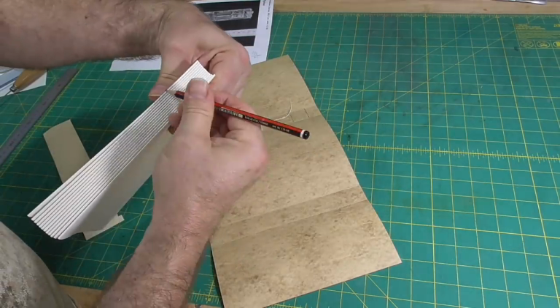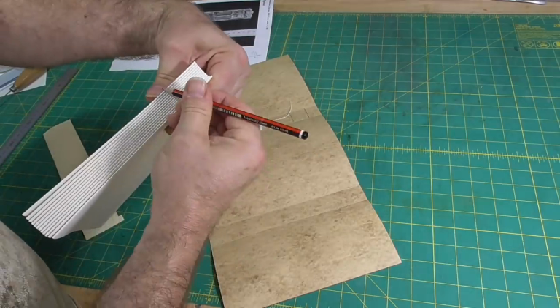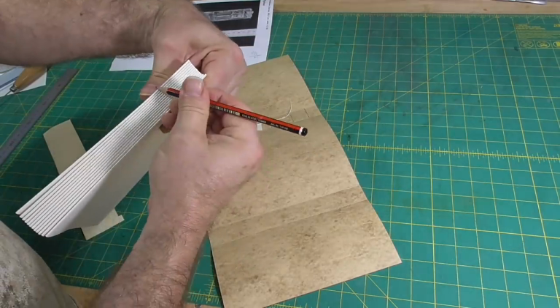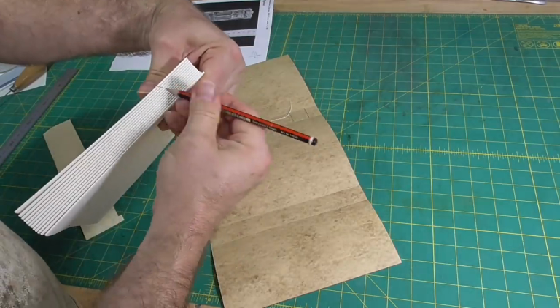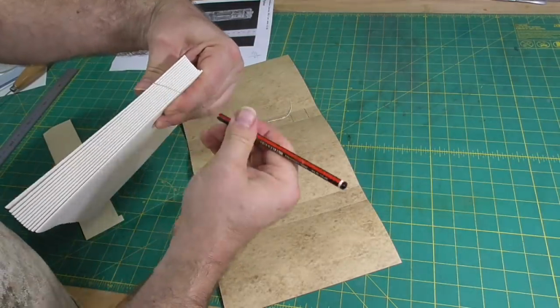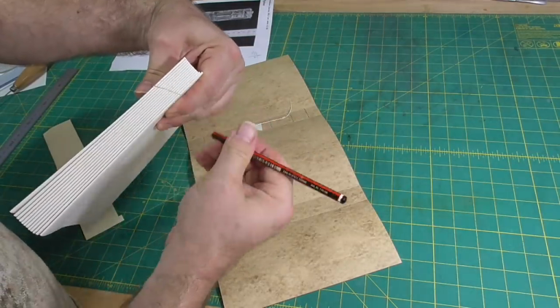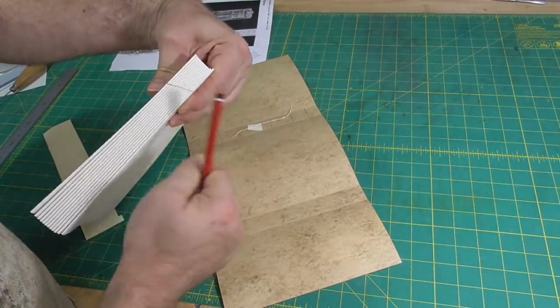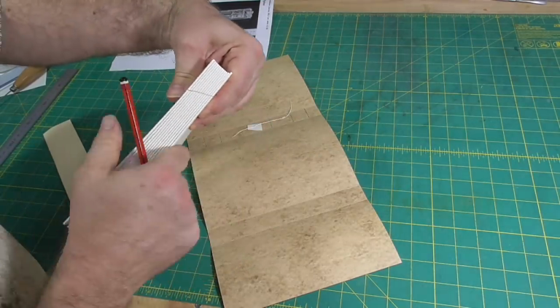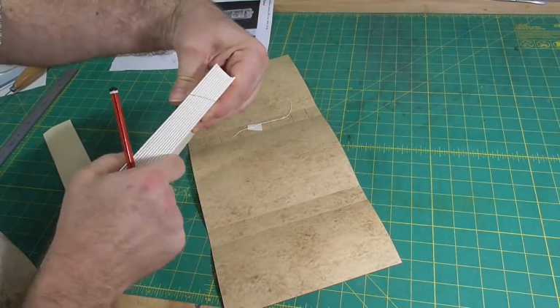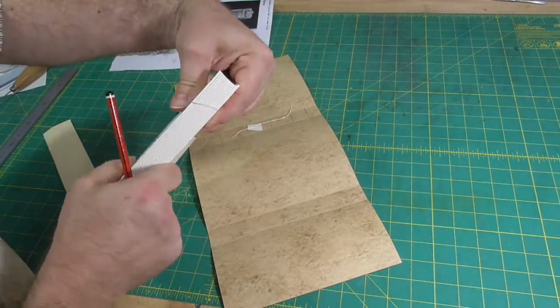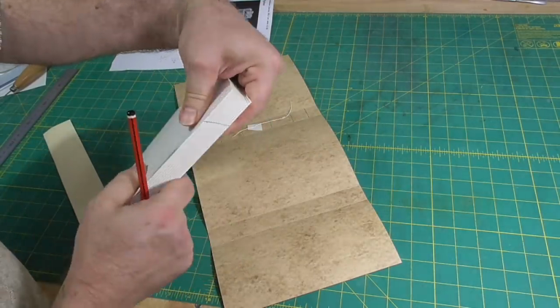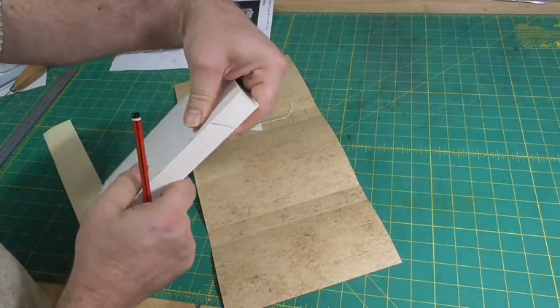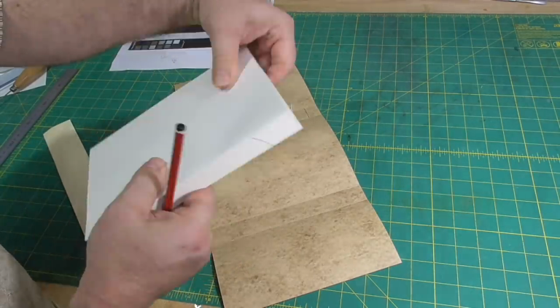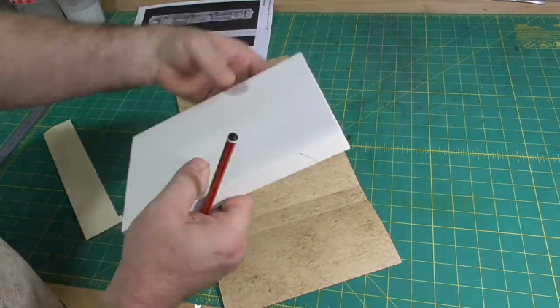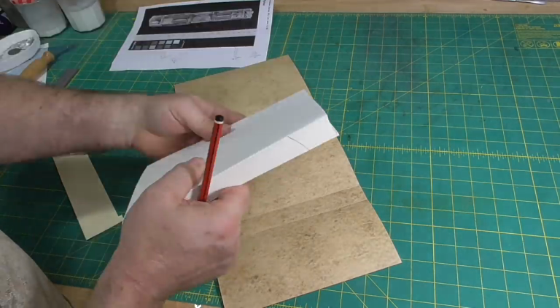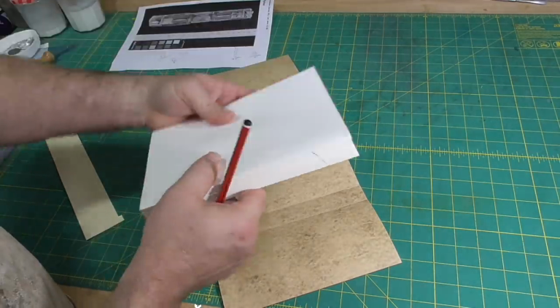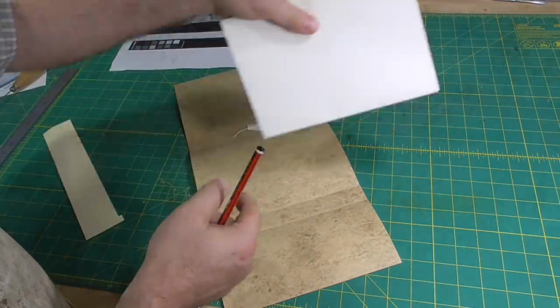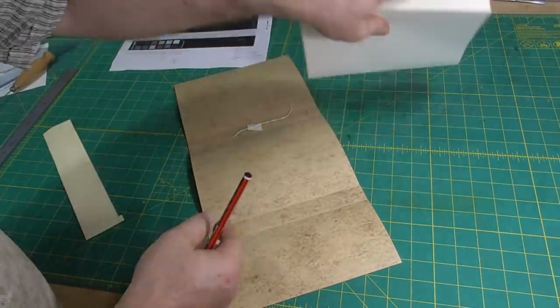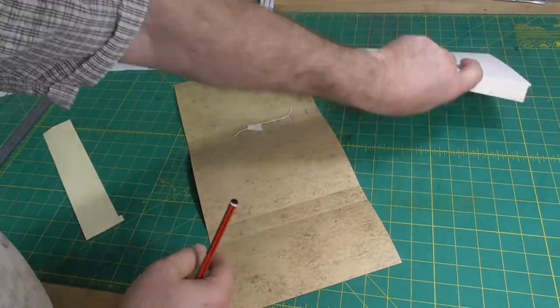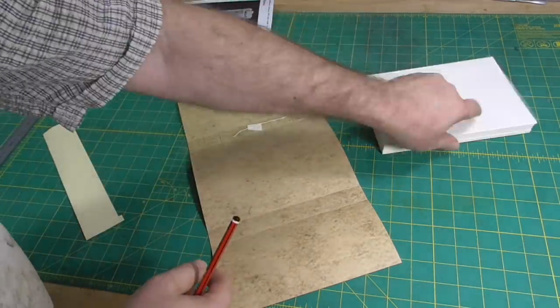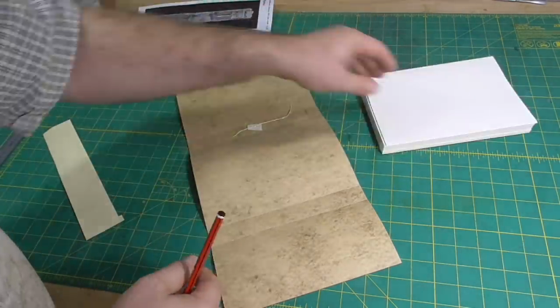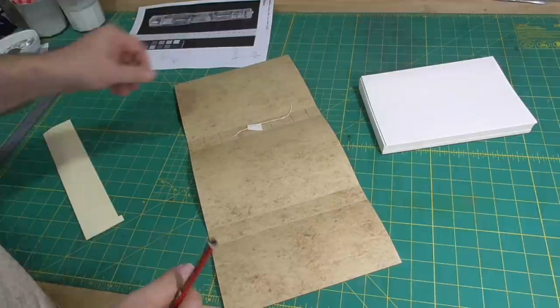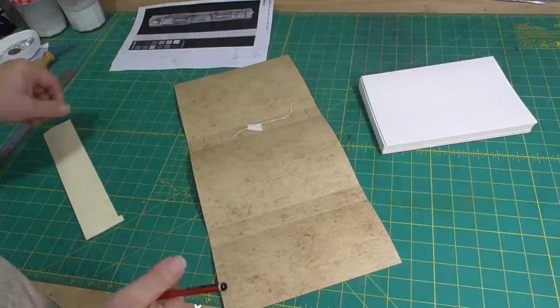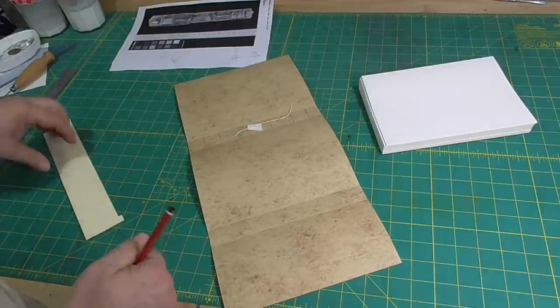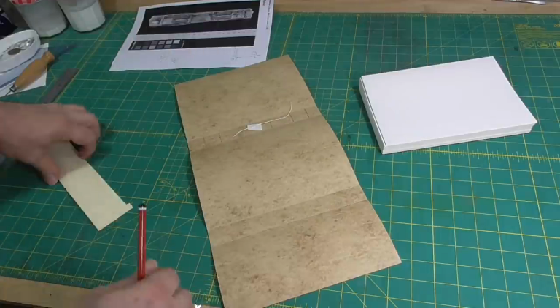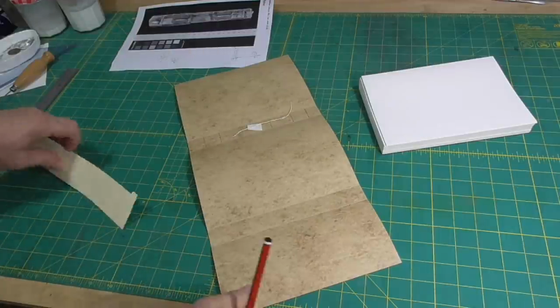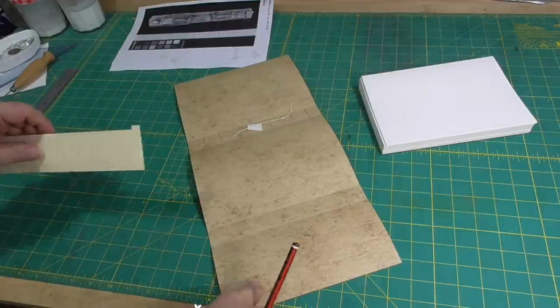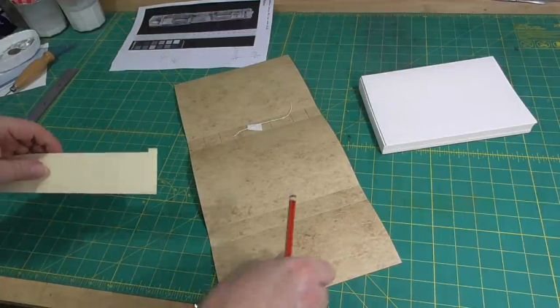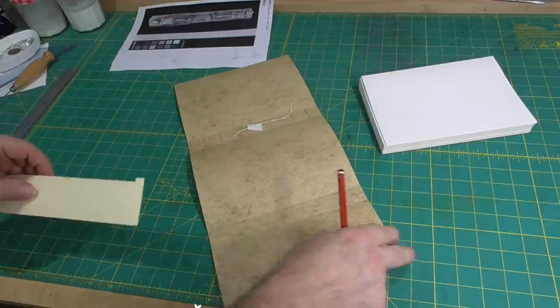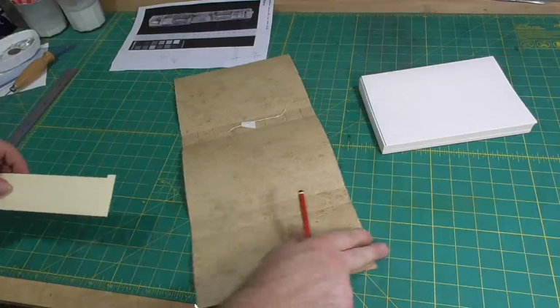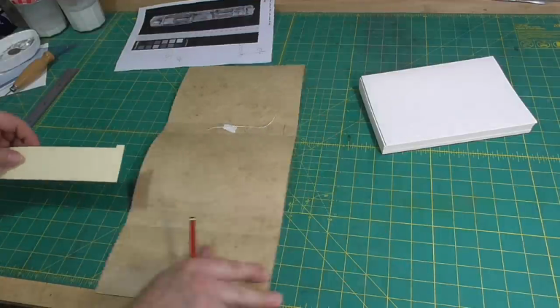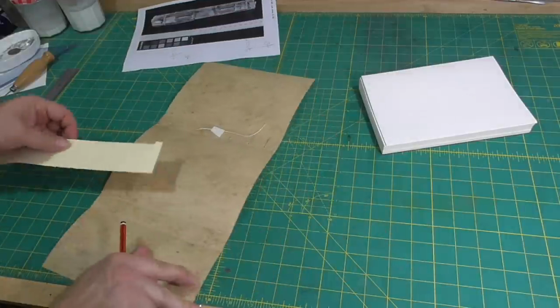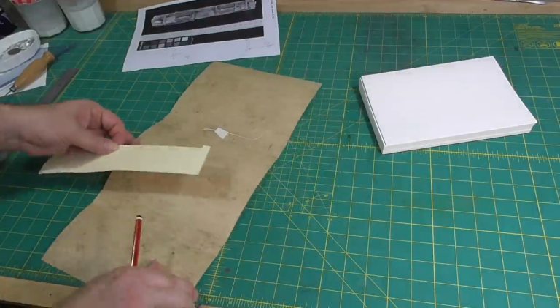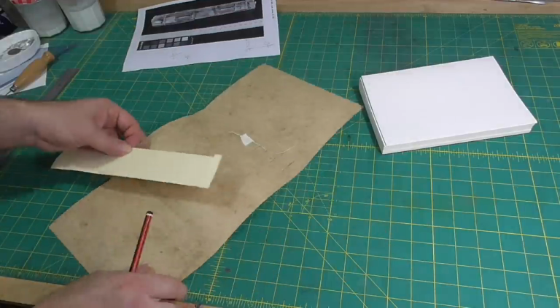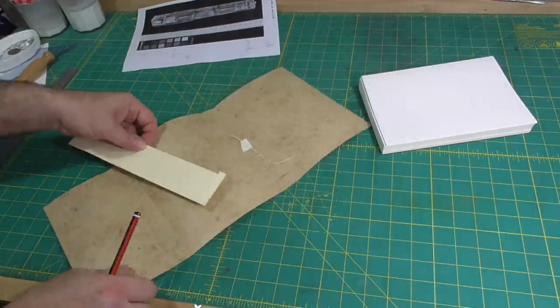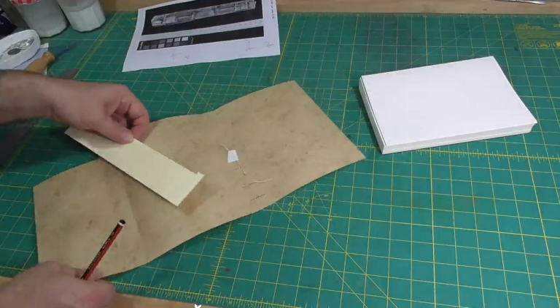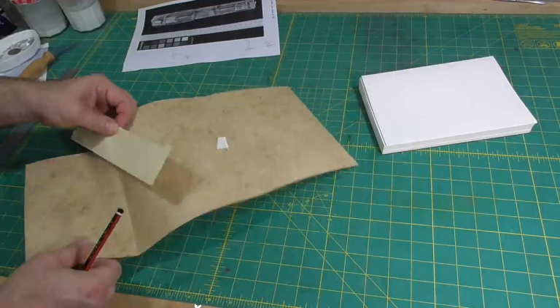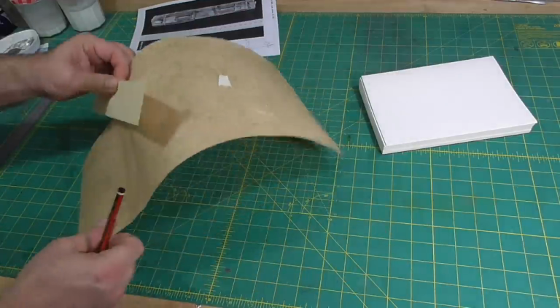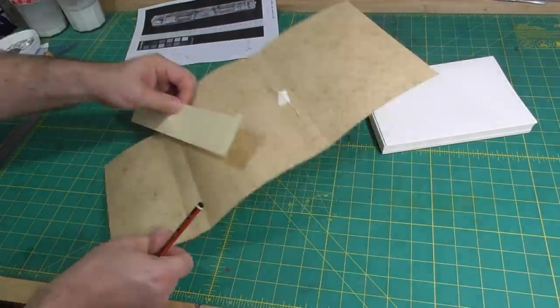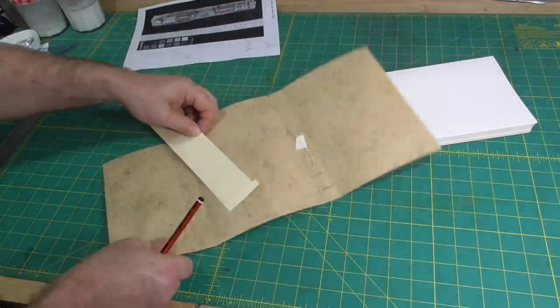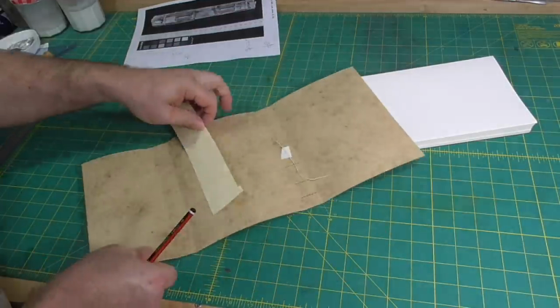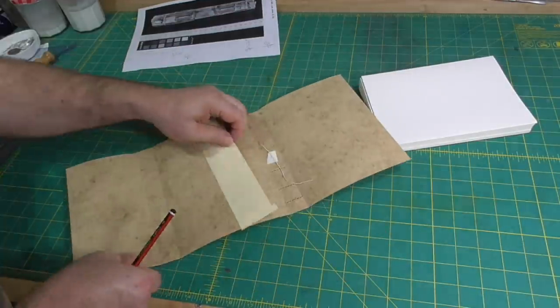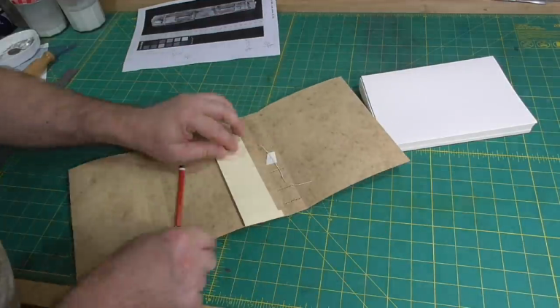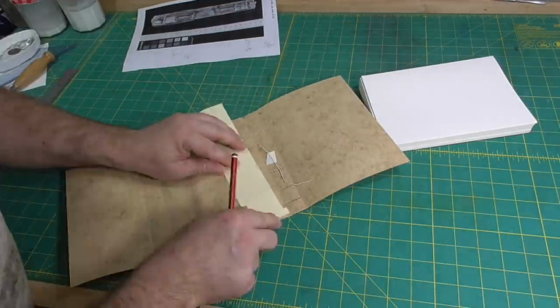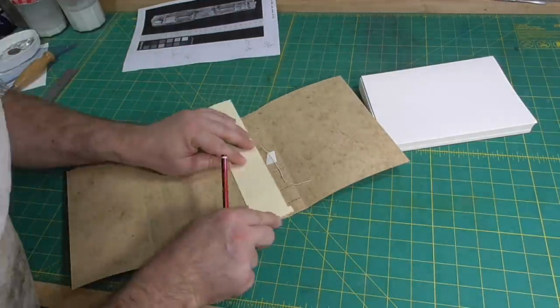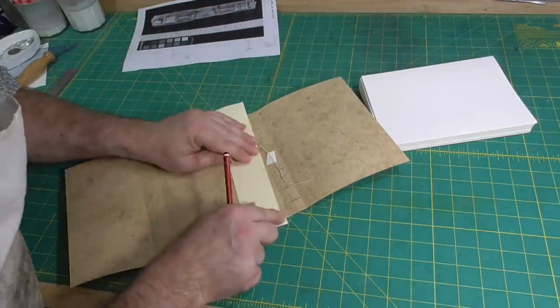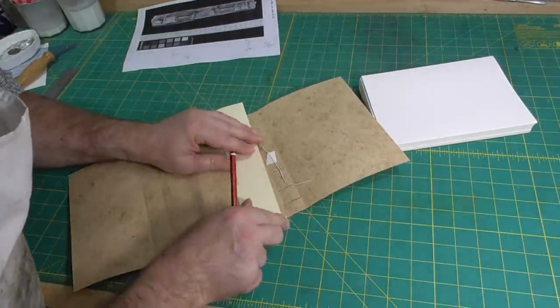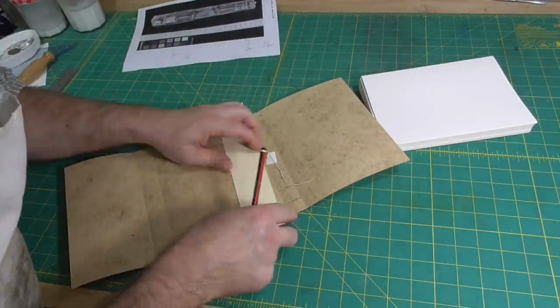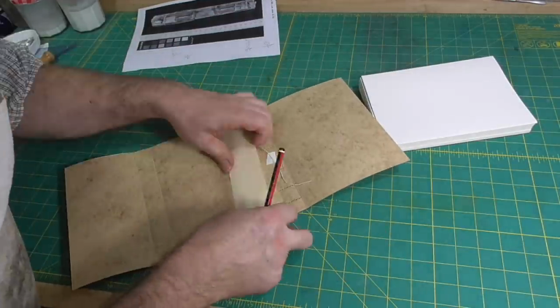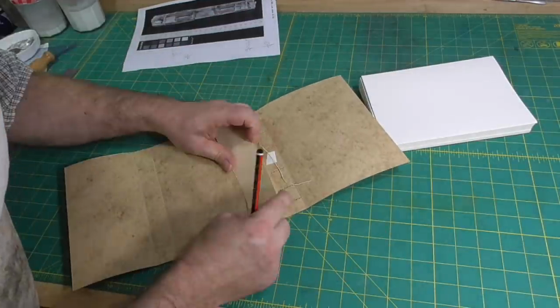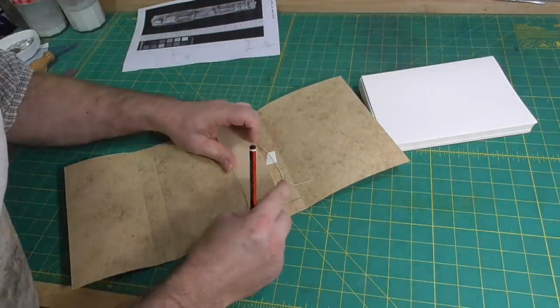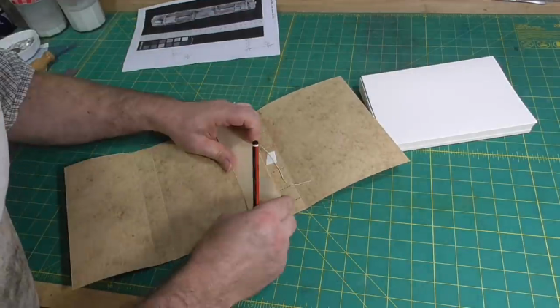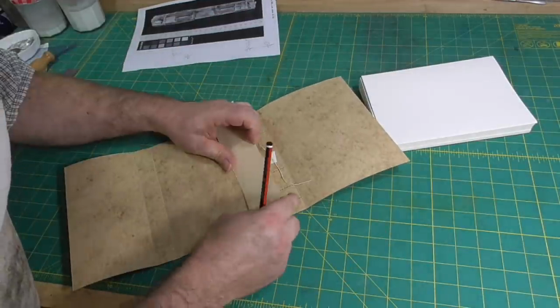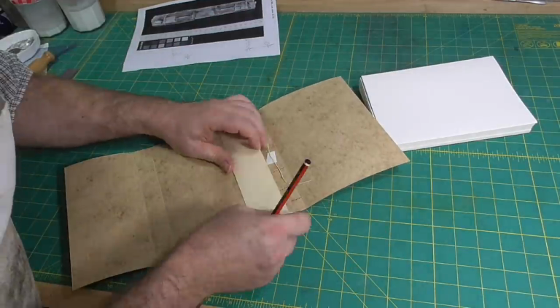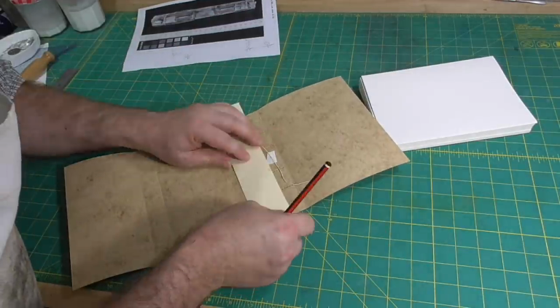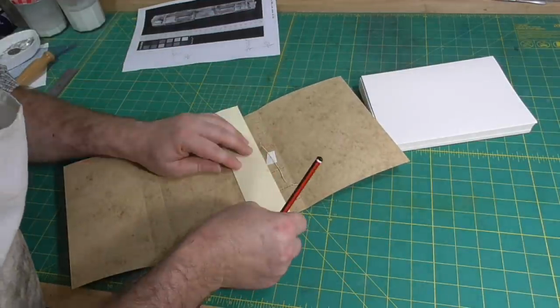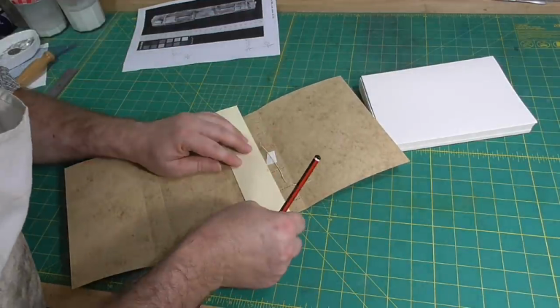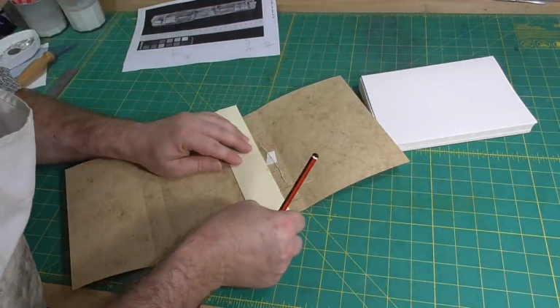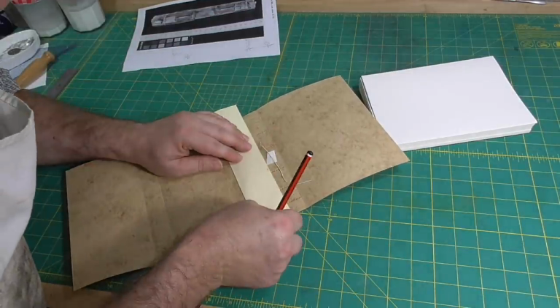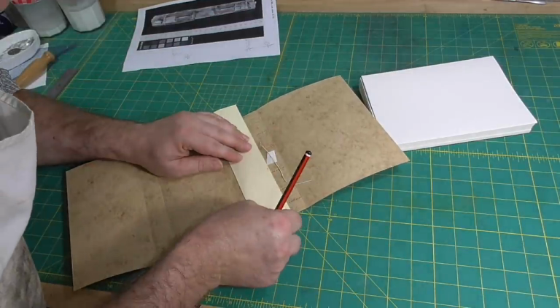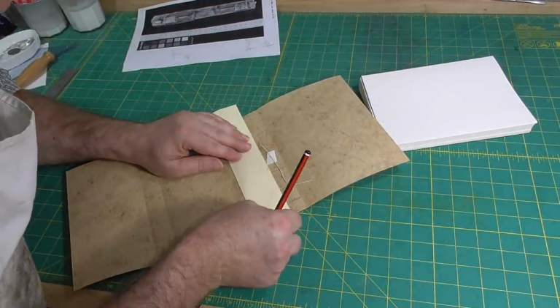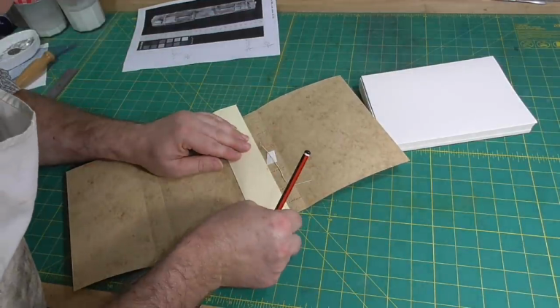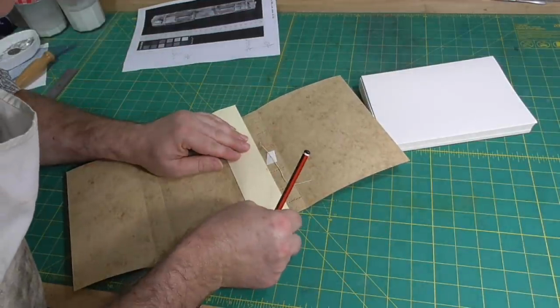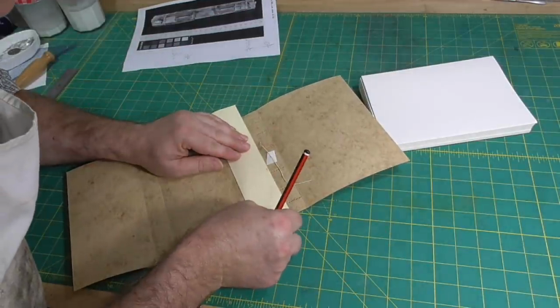I'll make a punching template to pre-punch the holes in the sections. I draw a line across the spine of the sections at the head so I don't lose track of which way up they go.